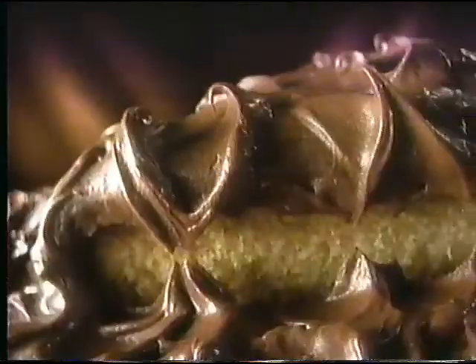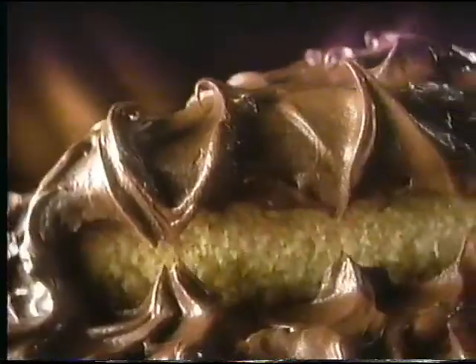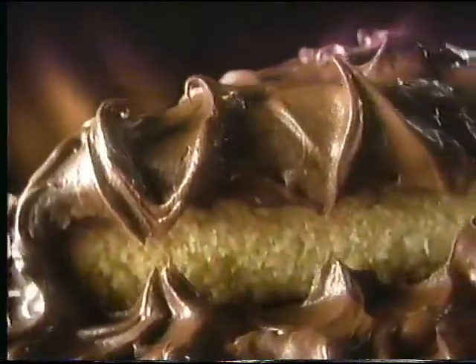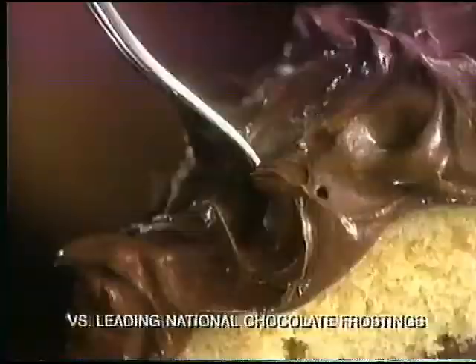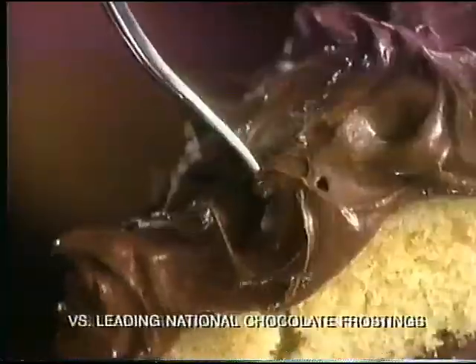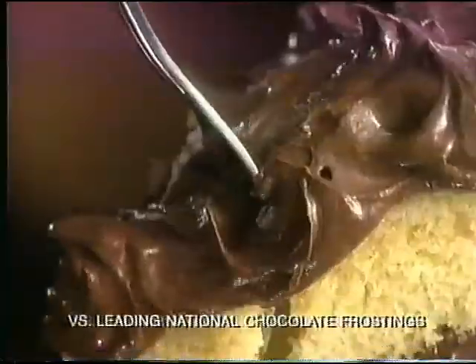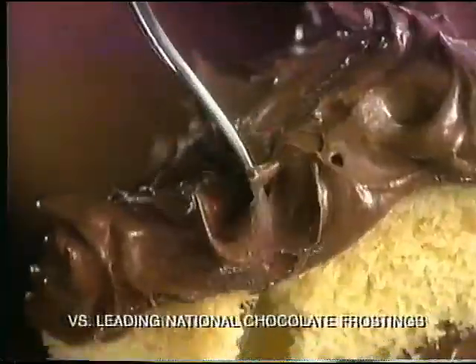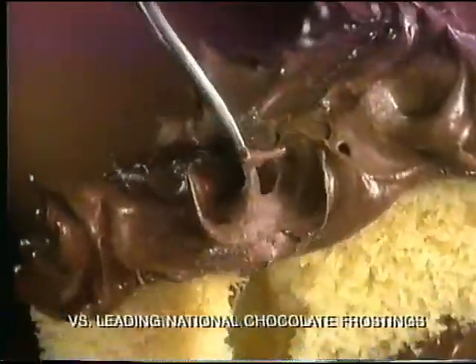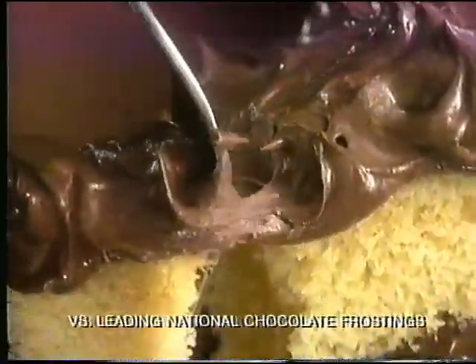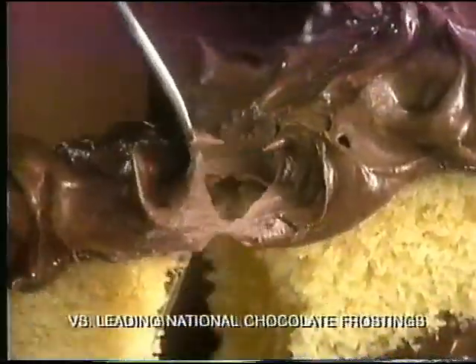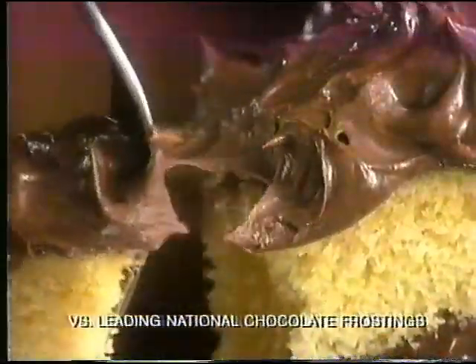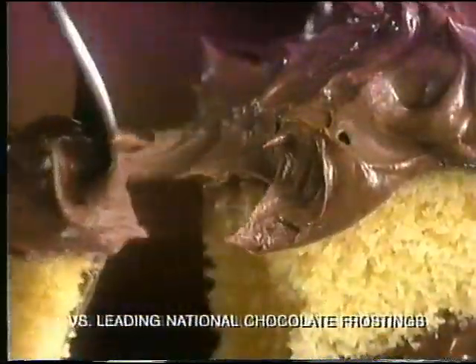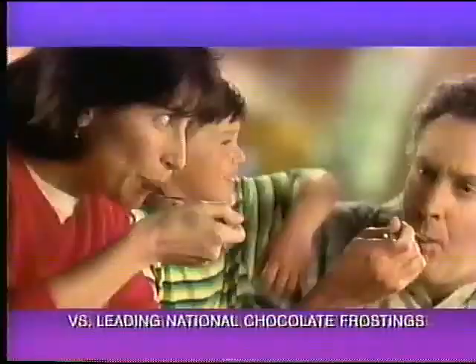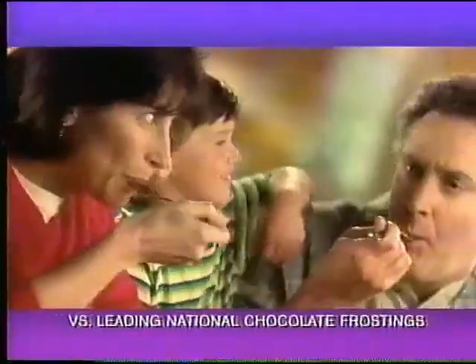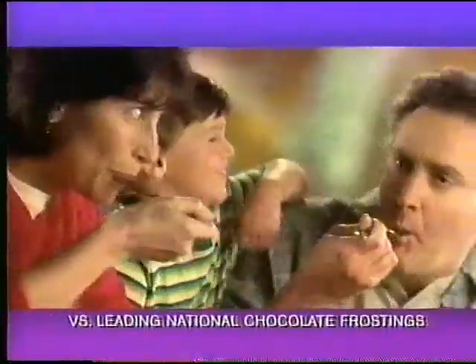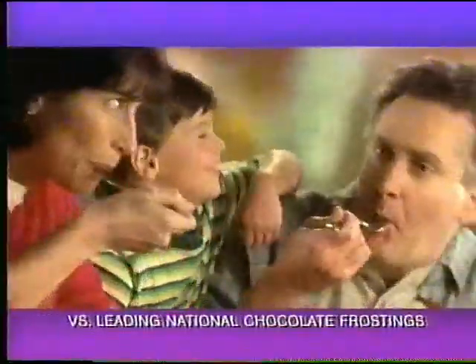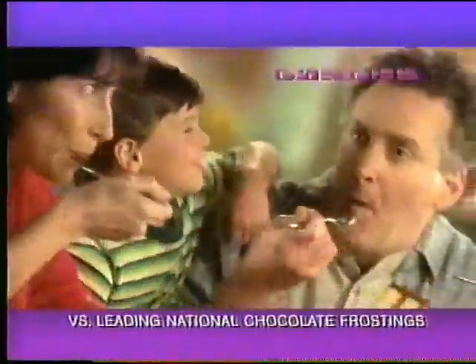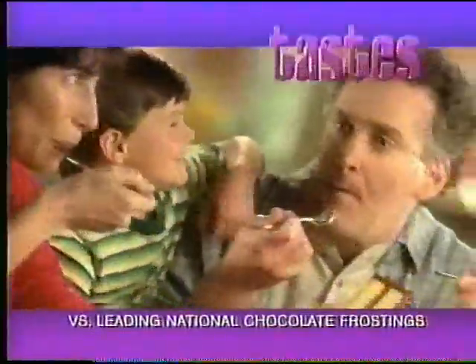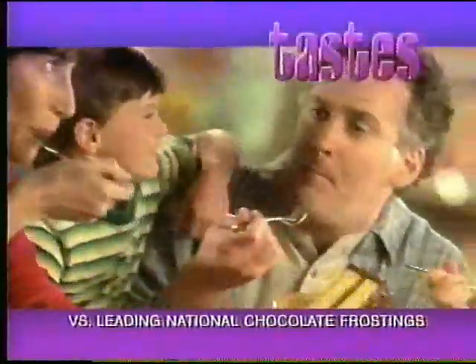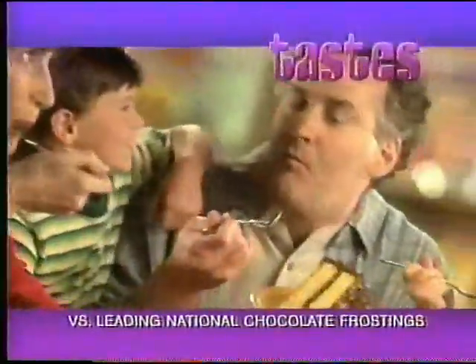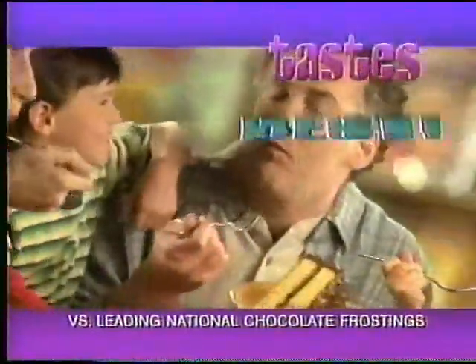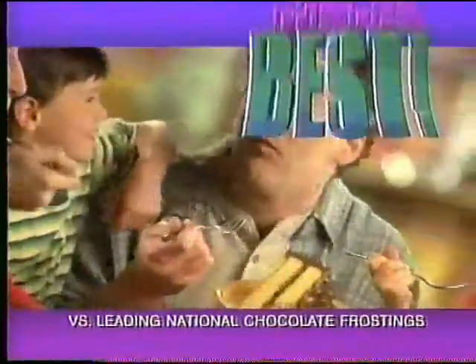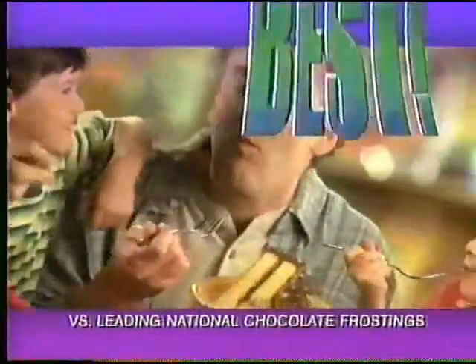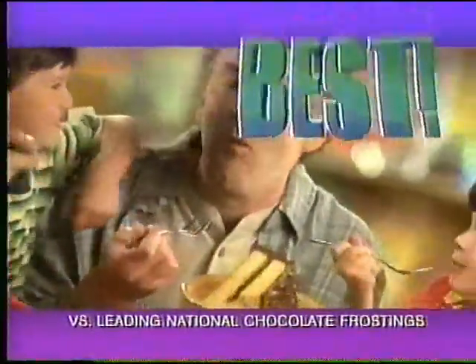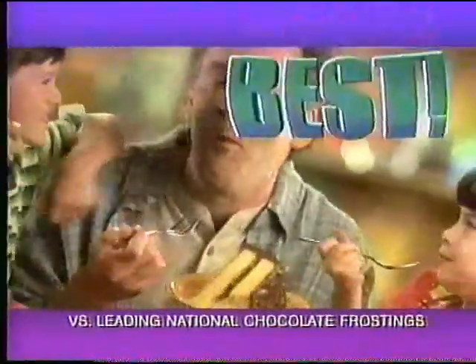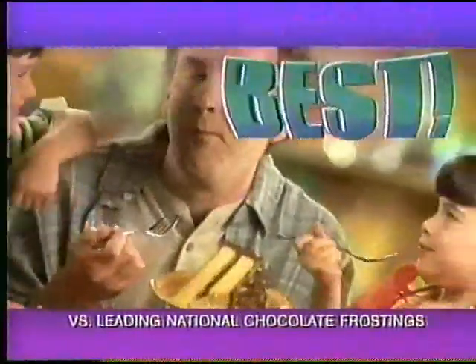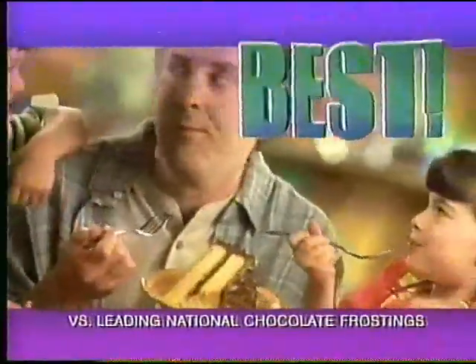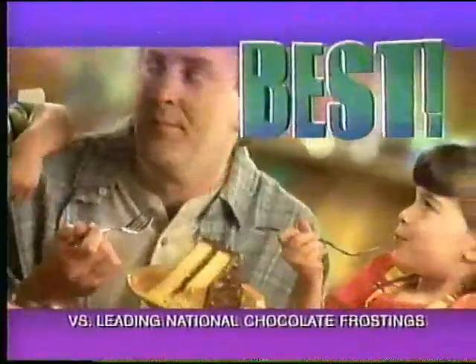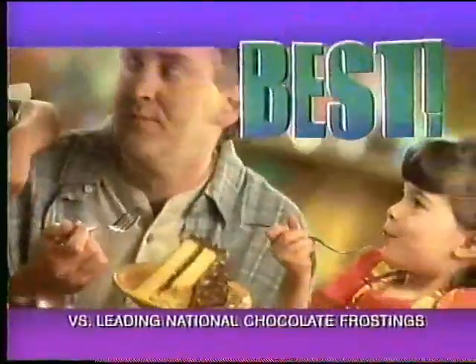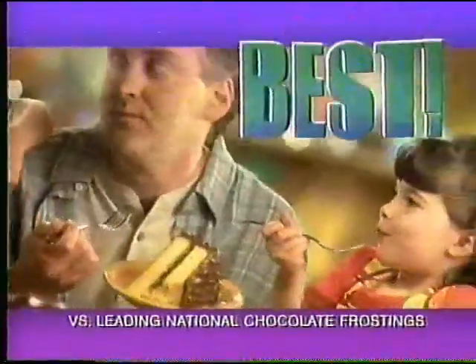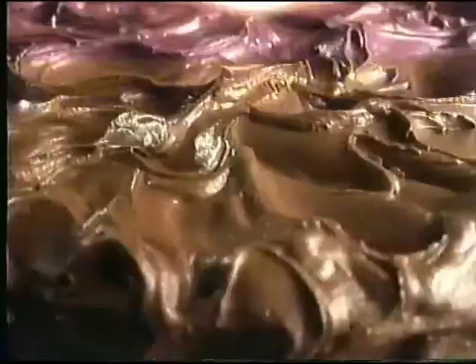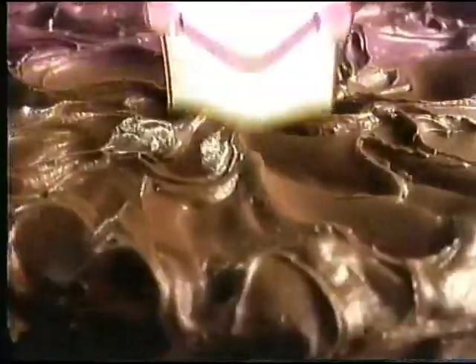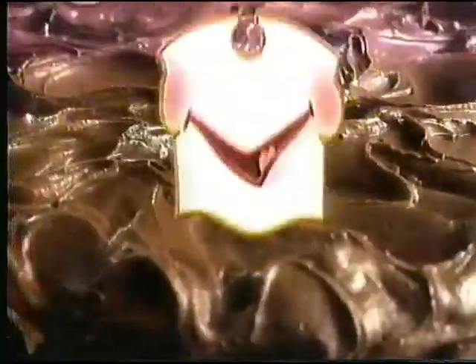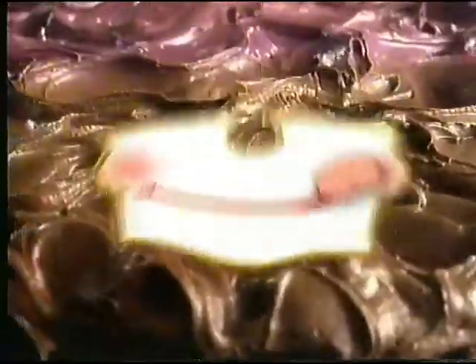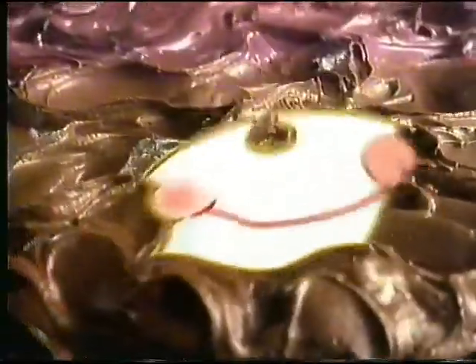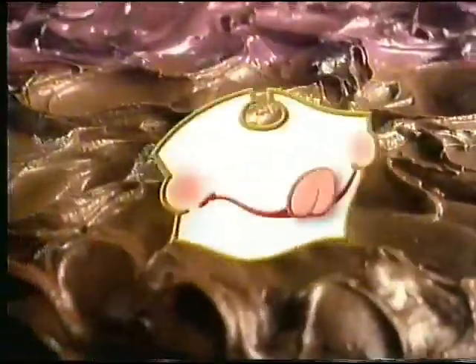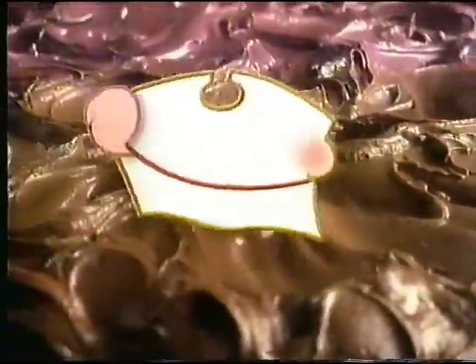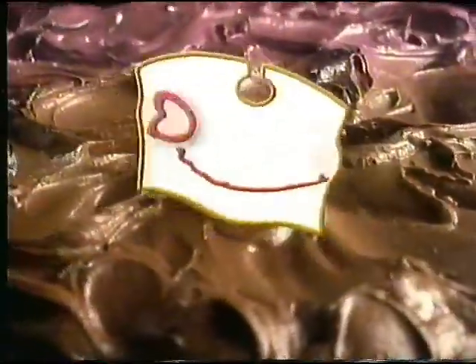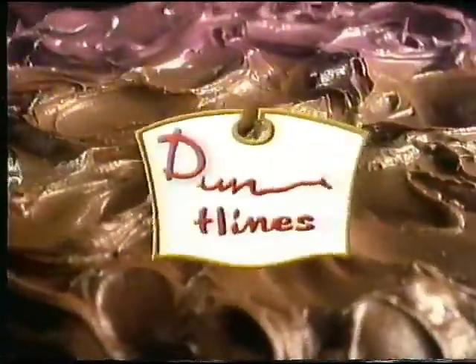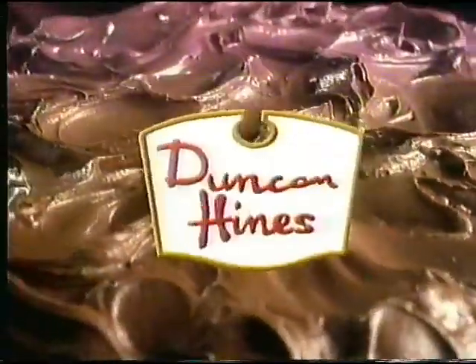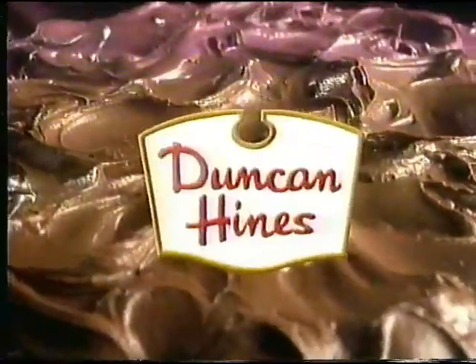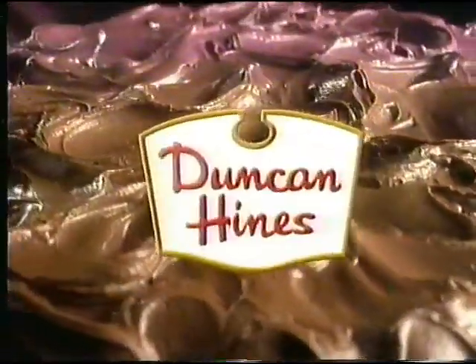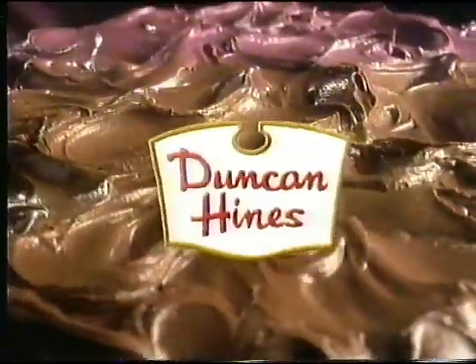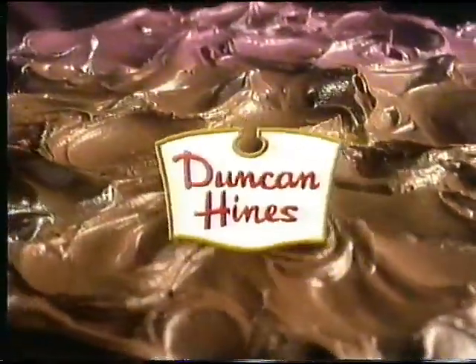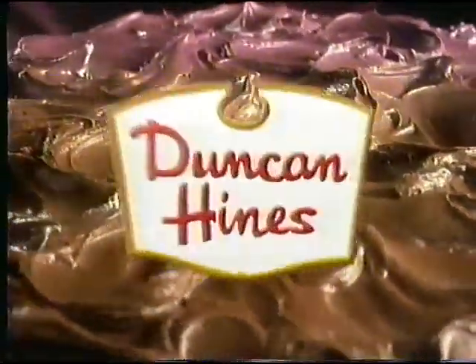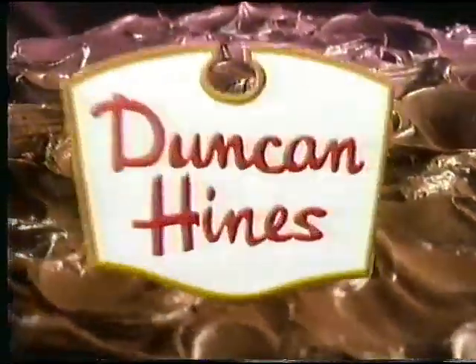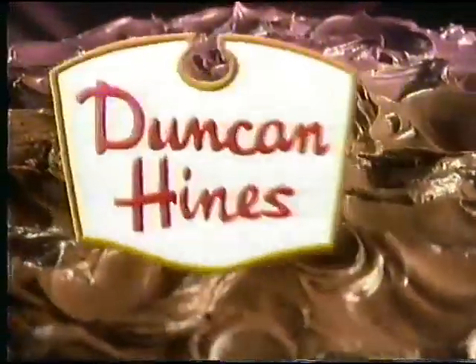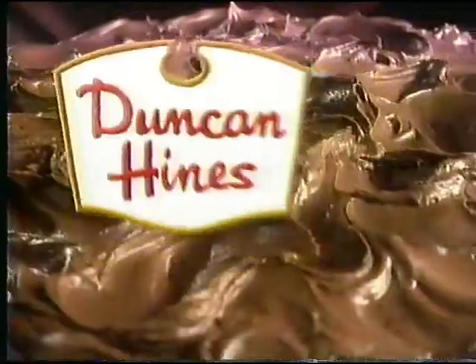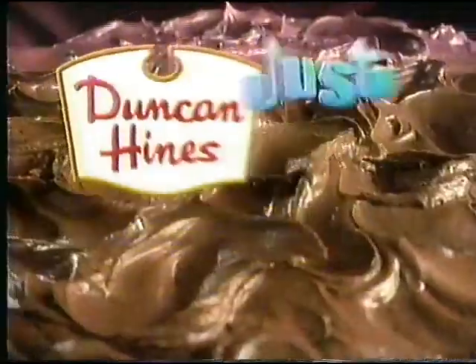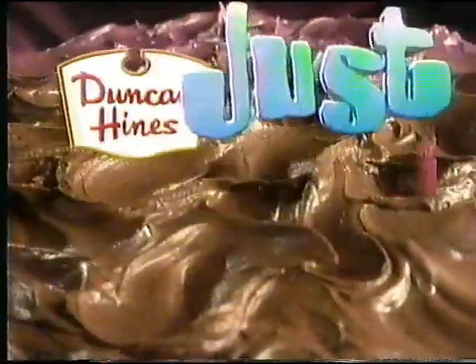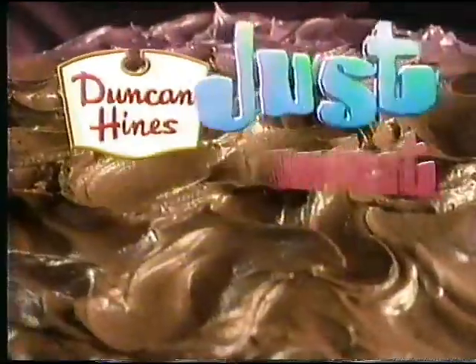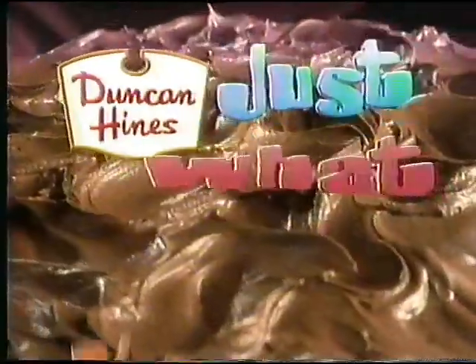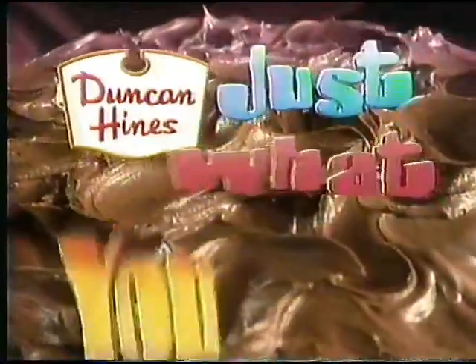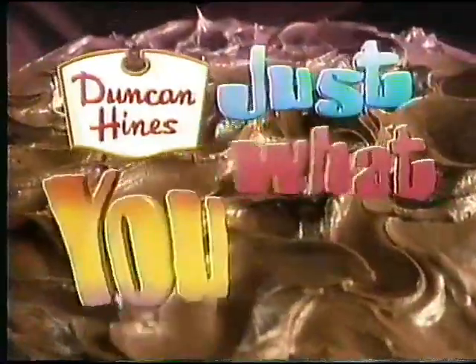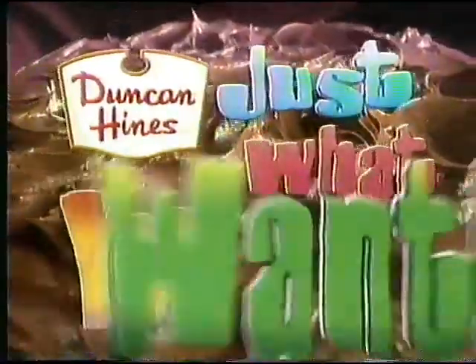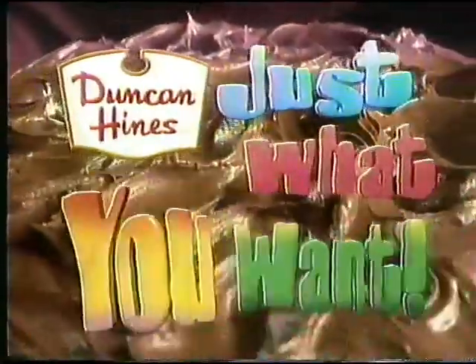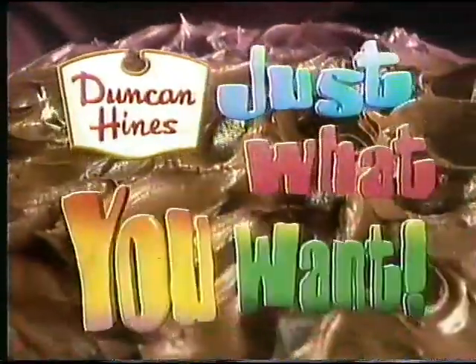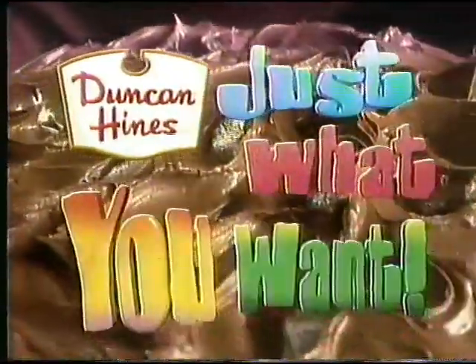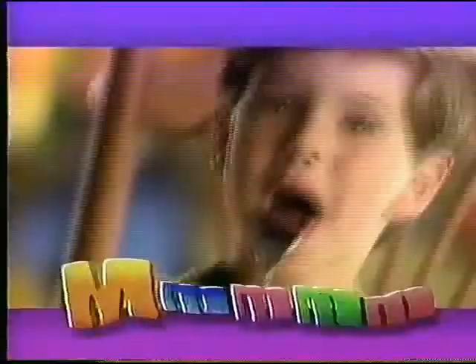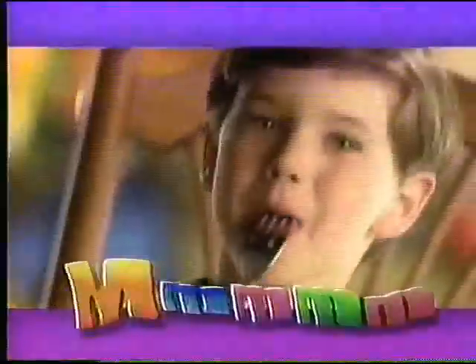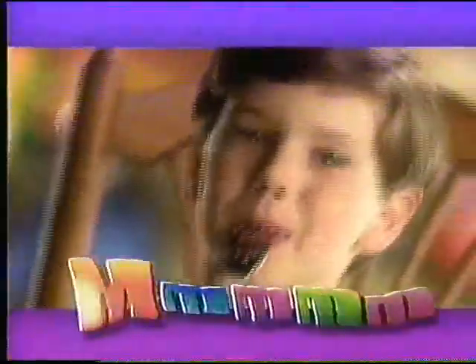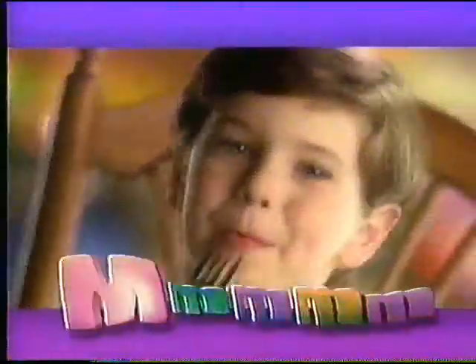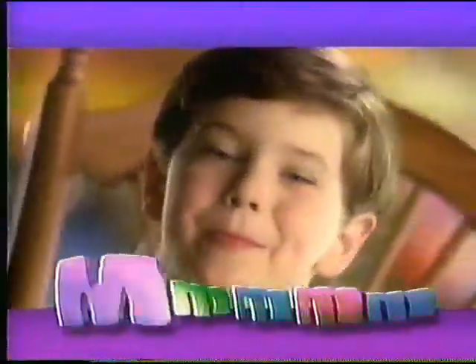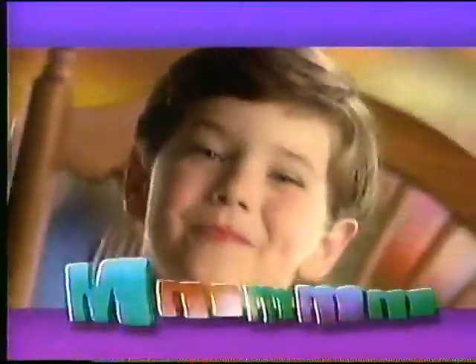No wonder it's the one people say tastes best. Duncan Hines Homestyle Frosting. Just what you want. Mmm.